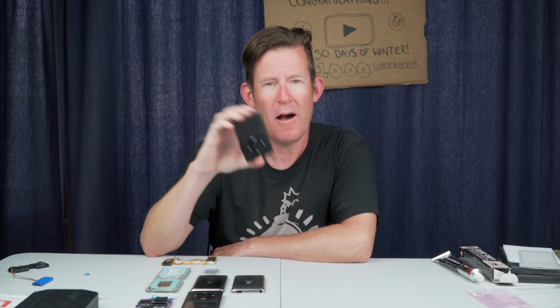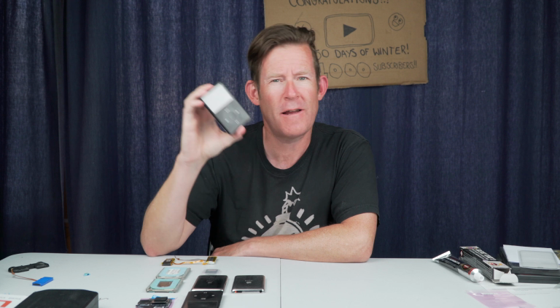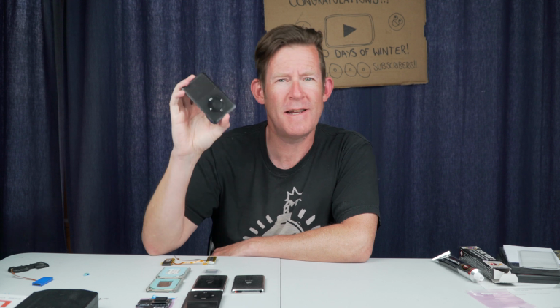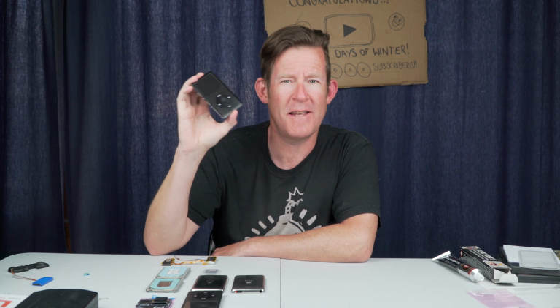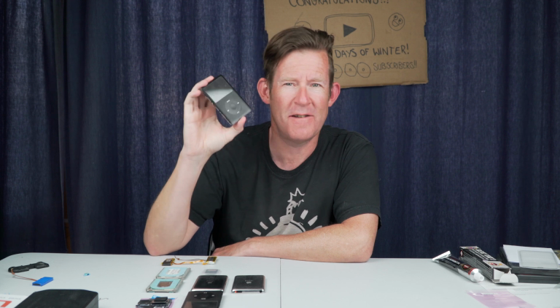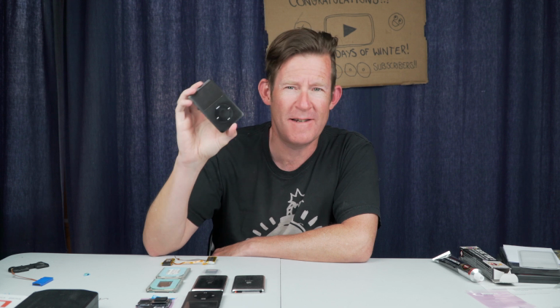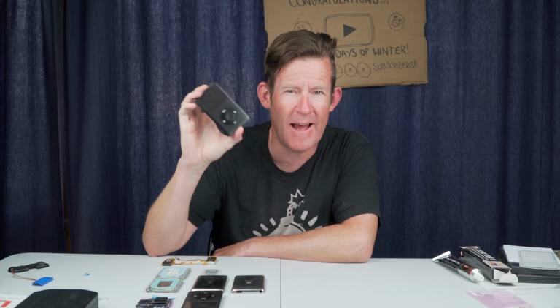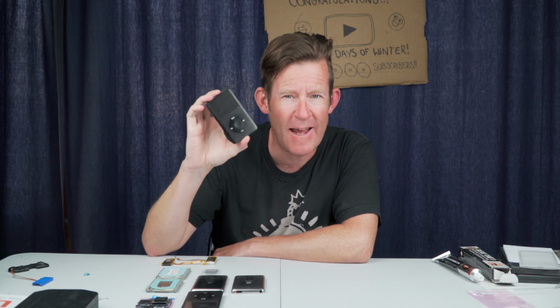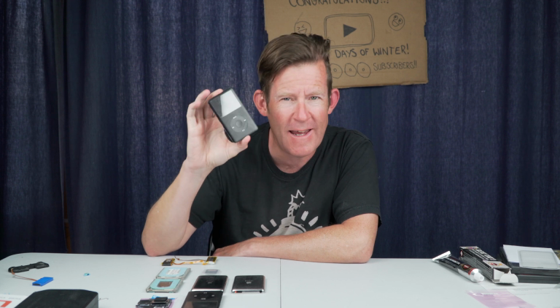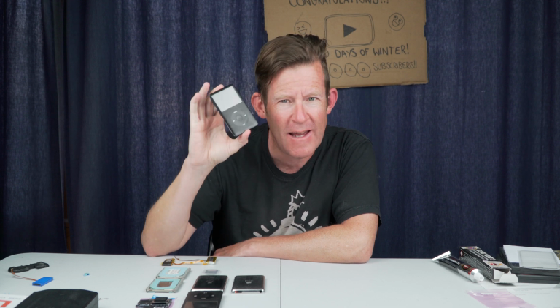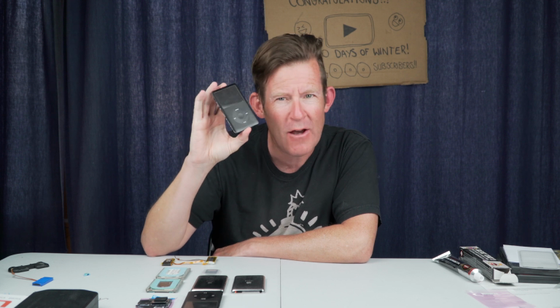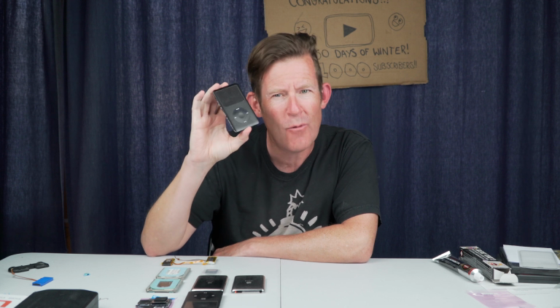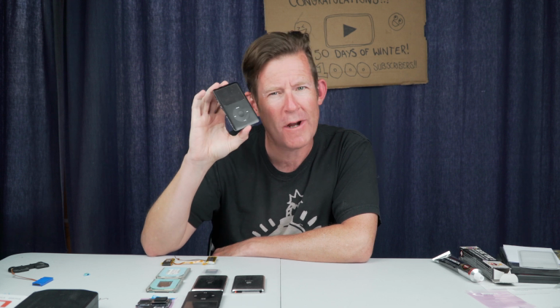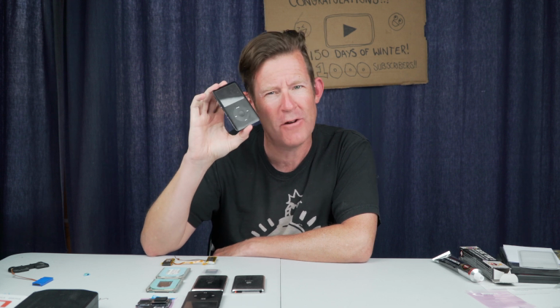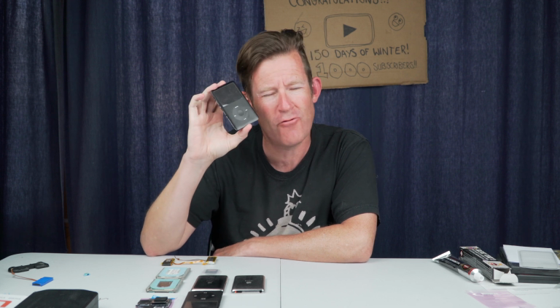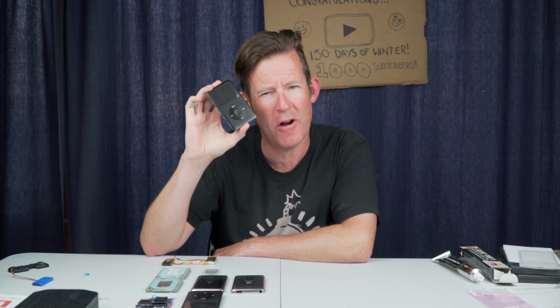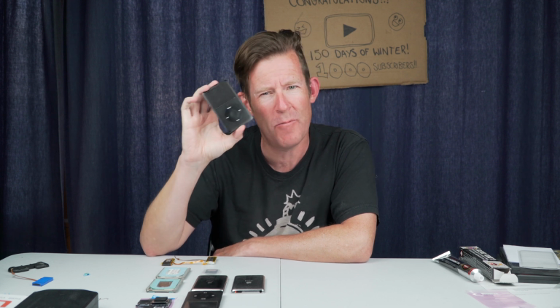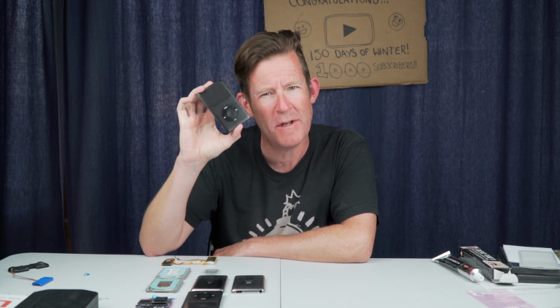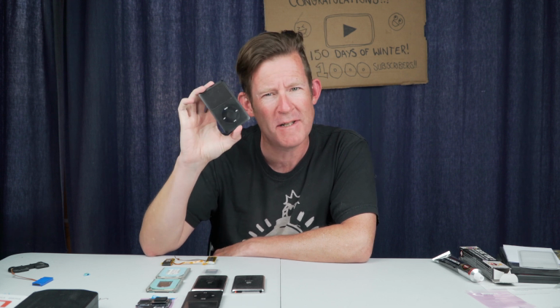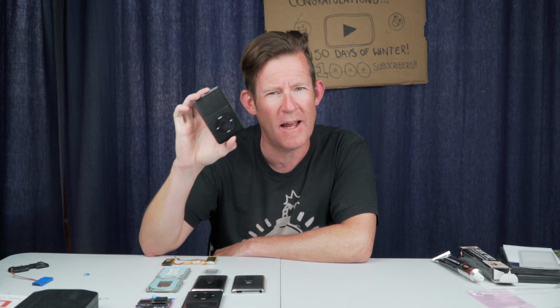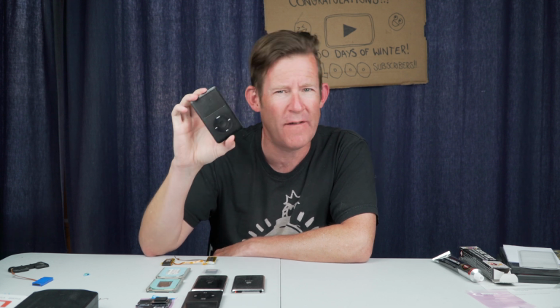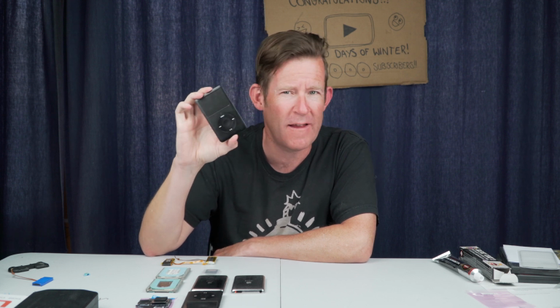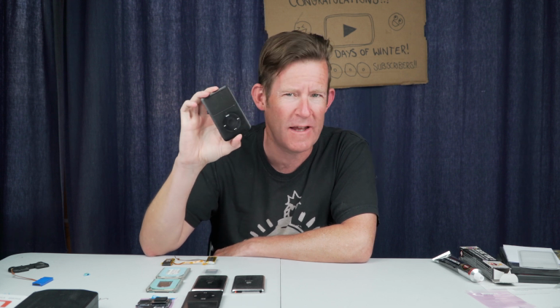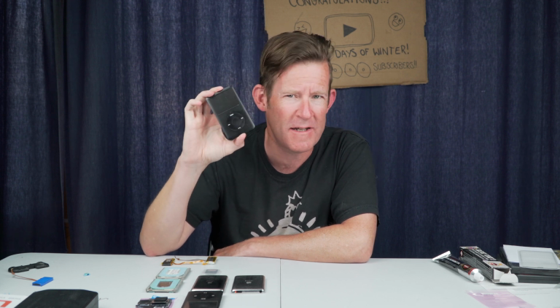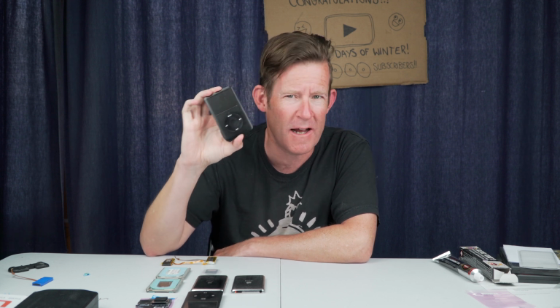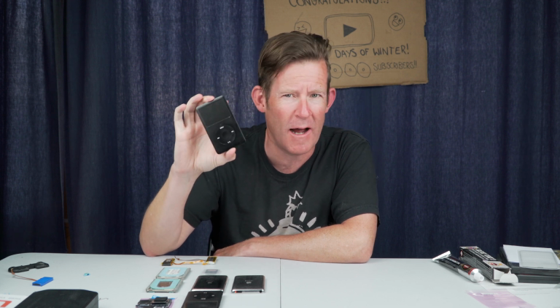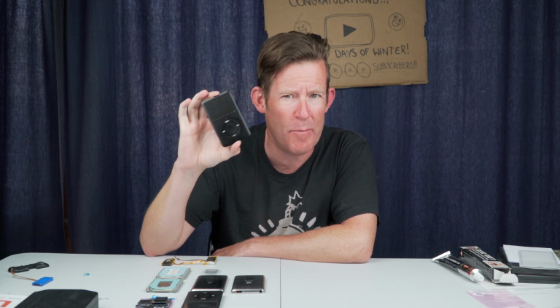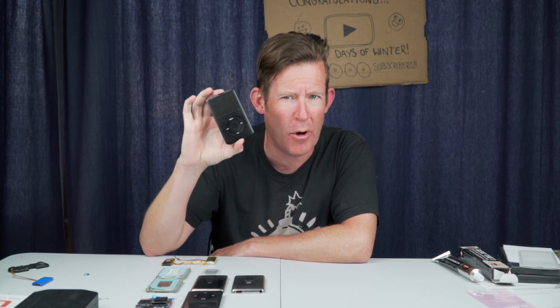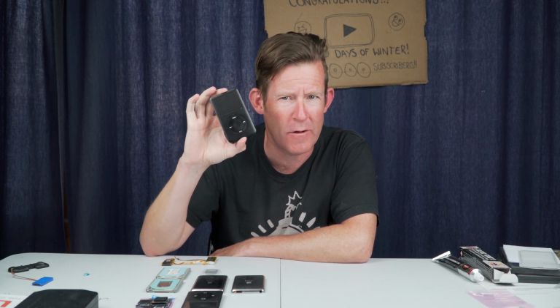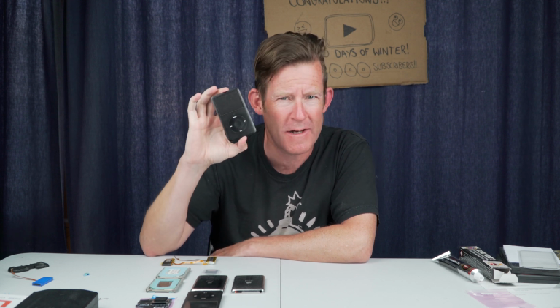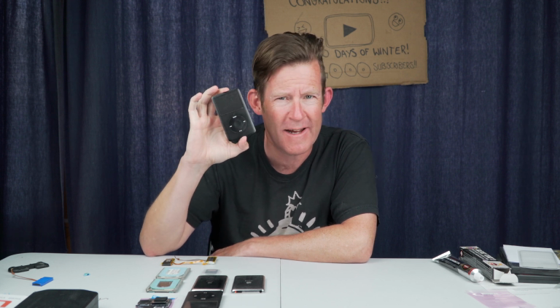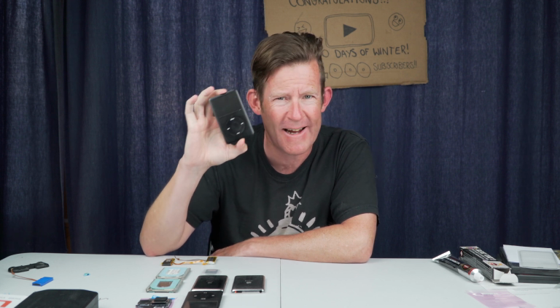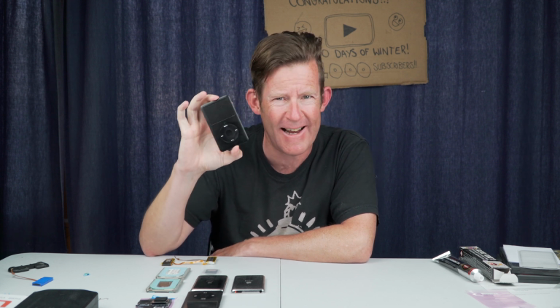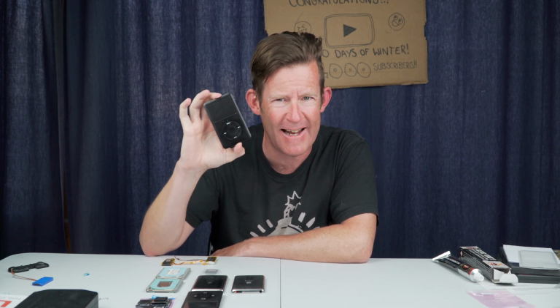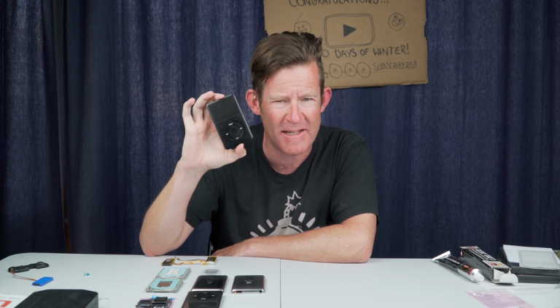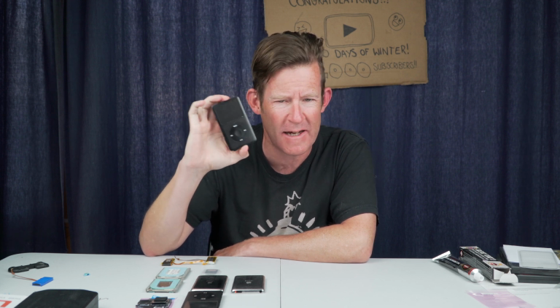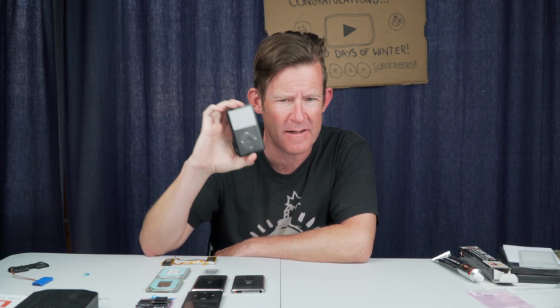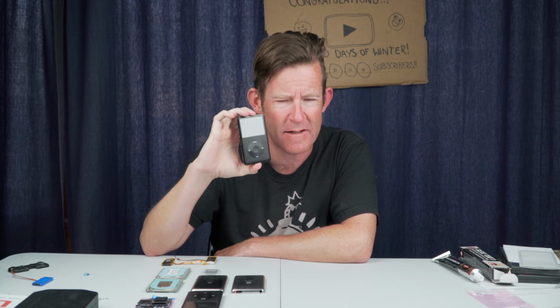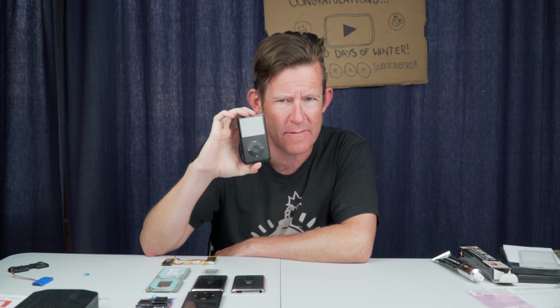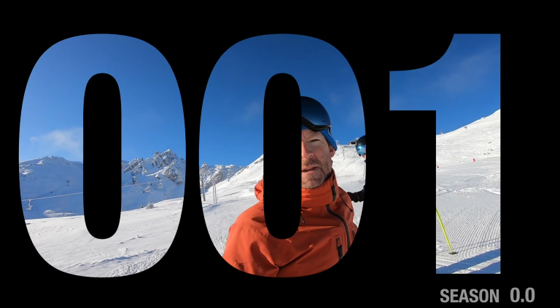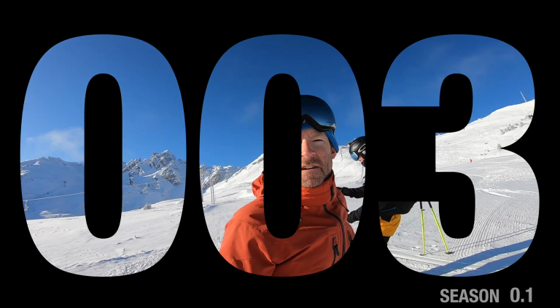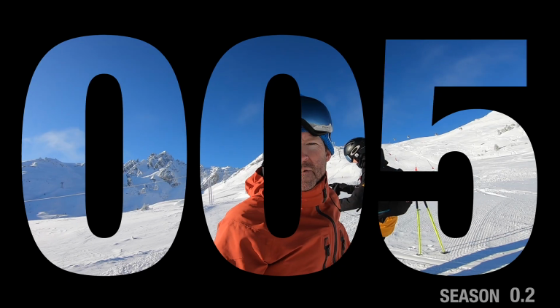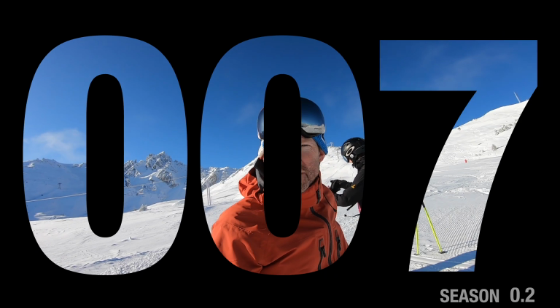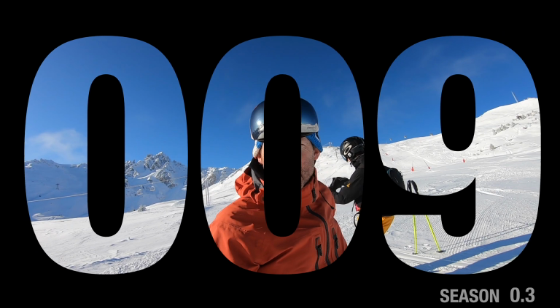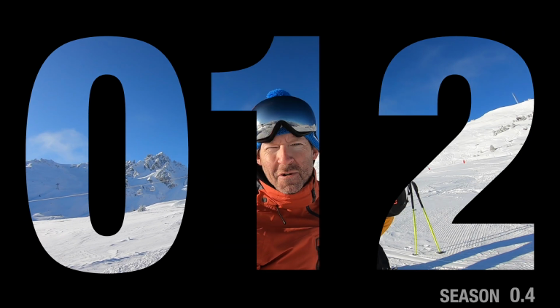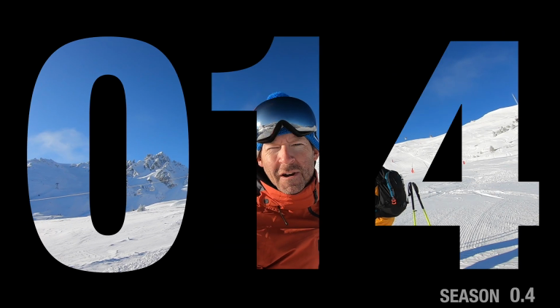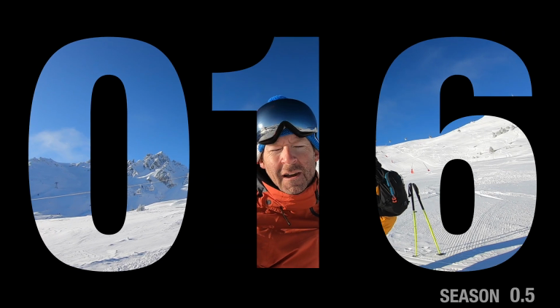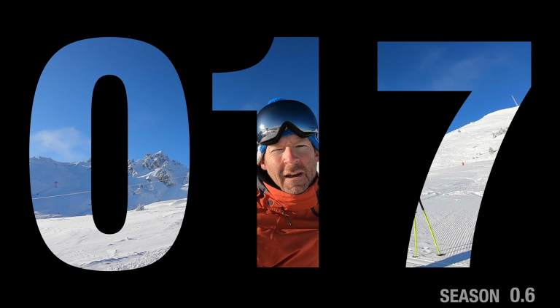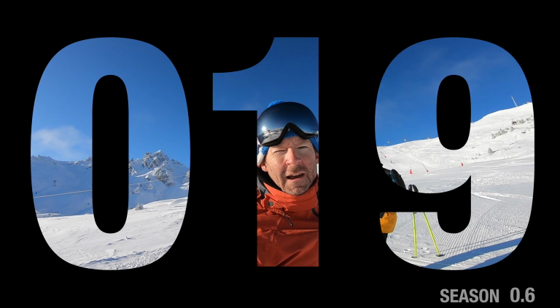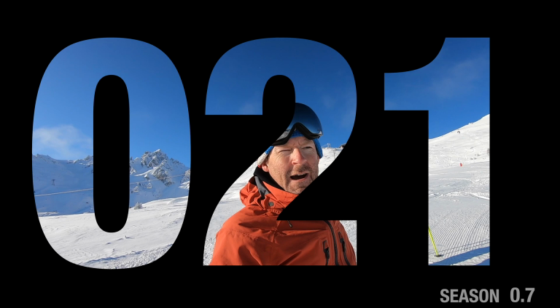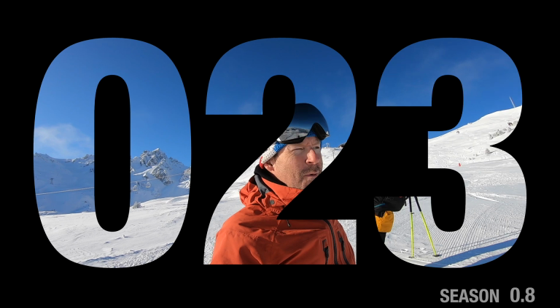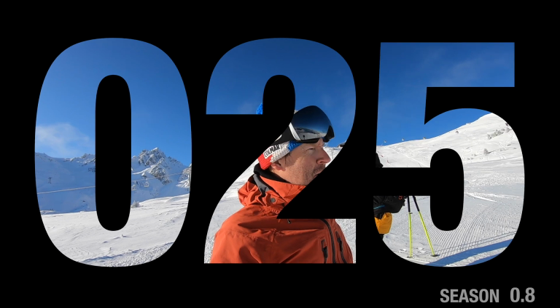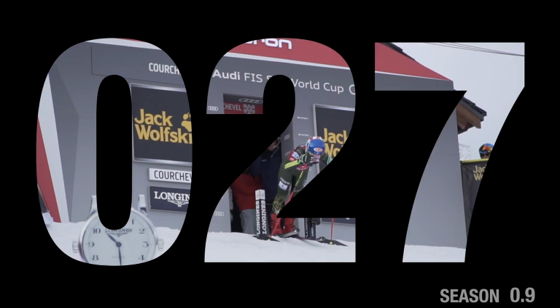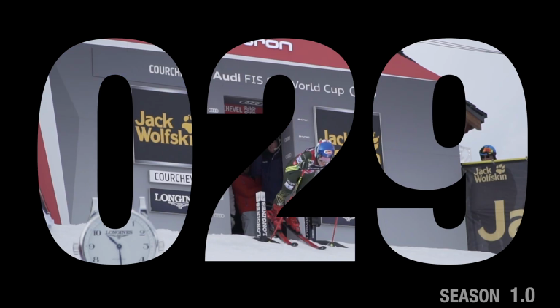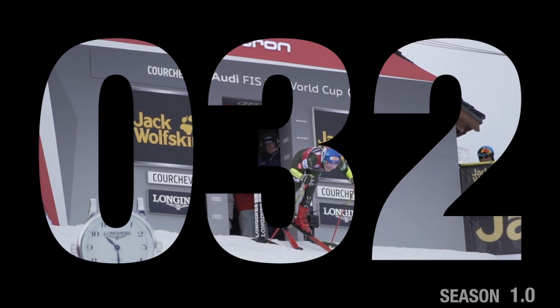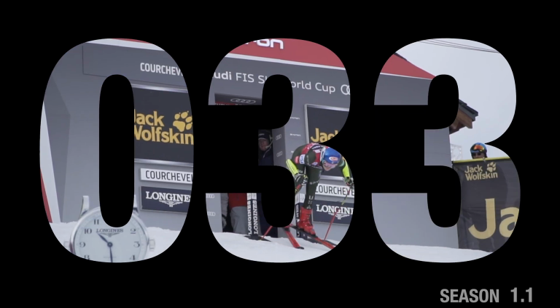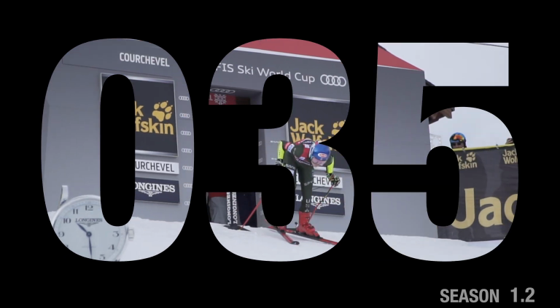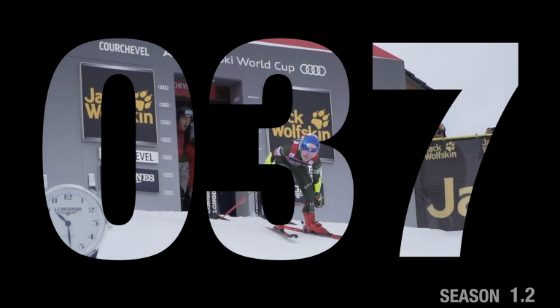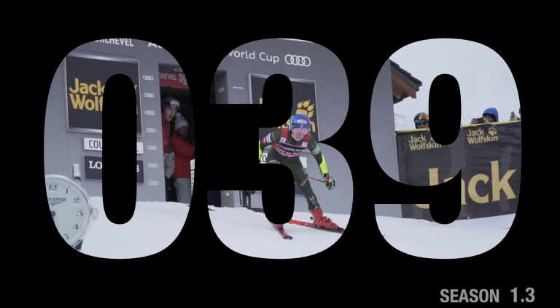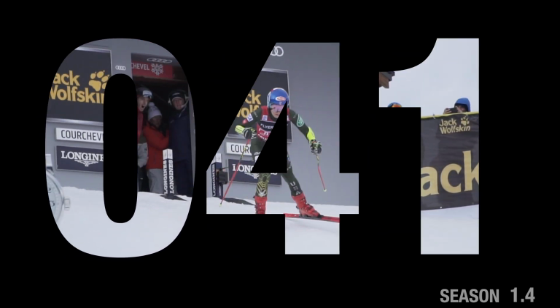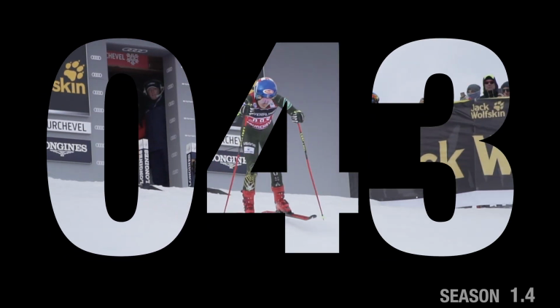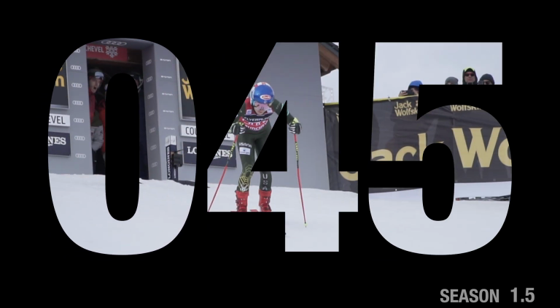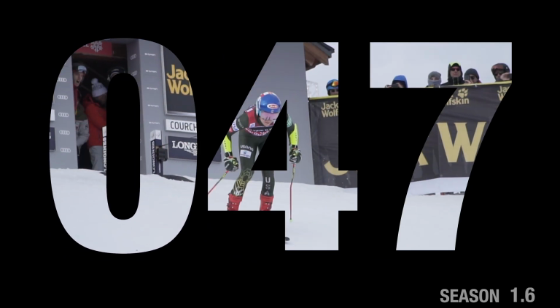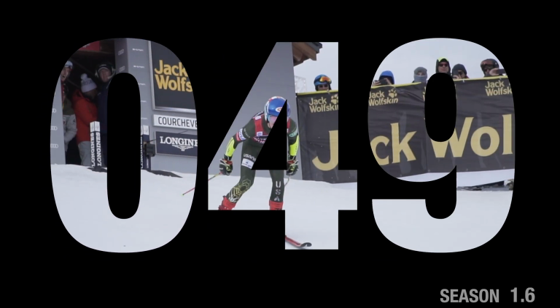Today we're going to try and be saving these iPod Classics. Welcome to 150 Days of Winter.